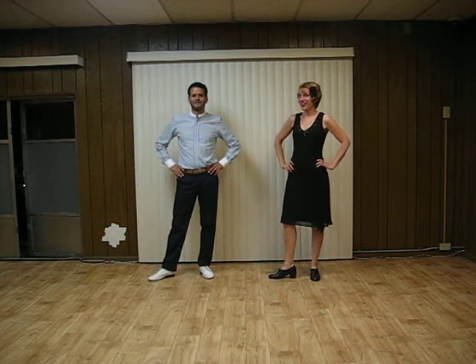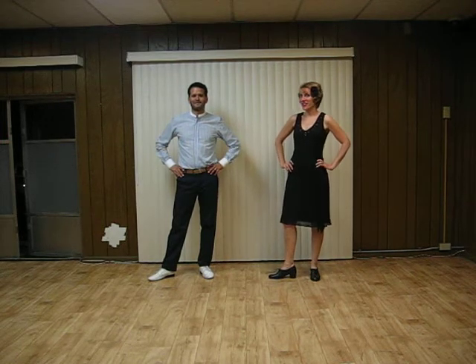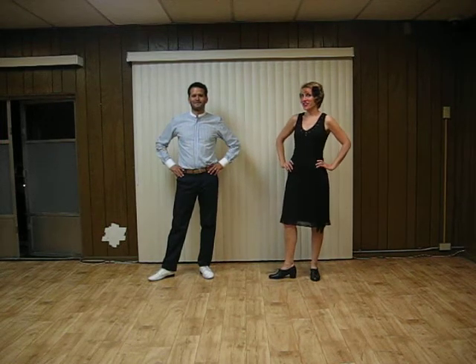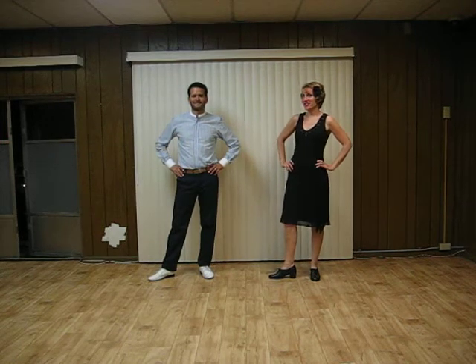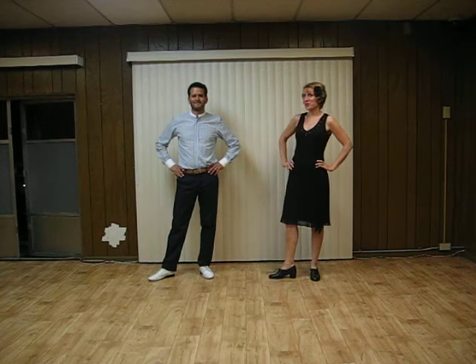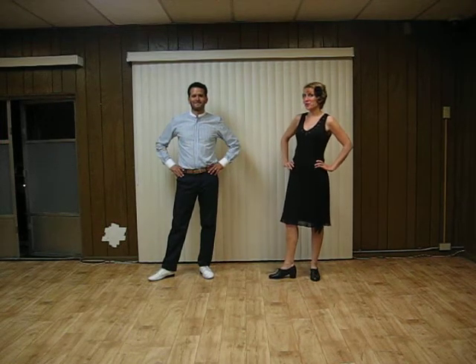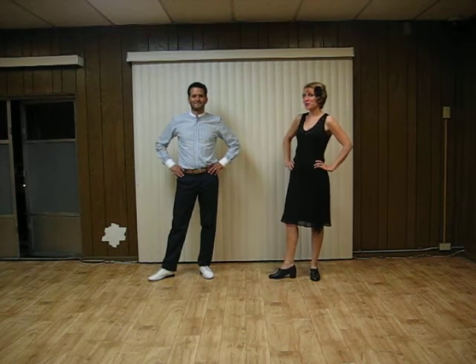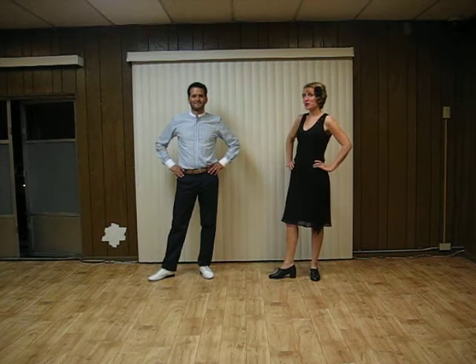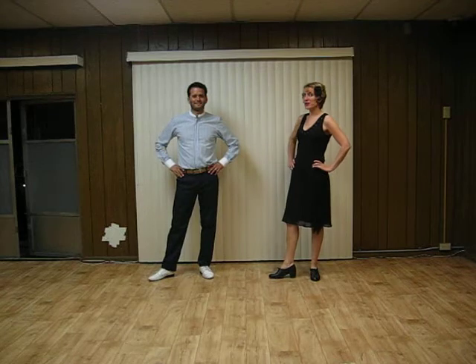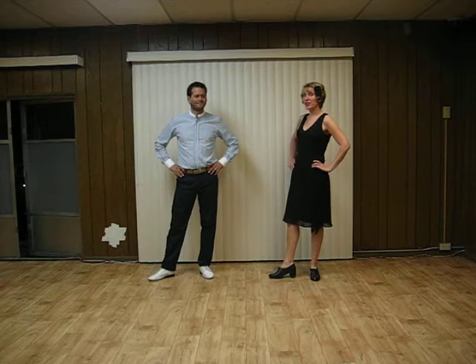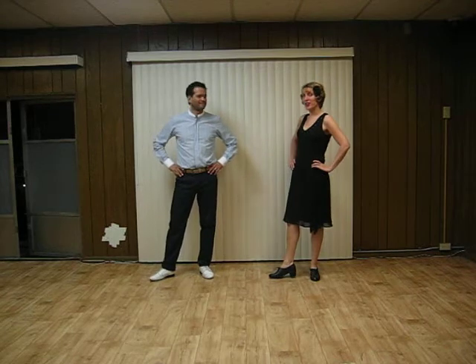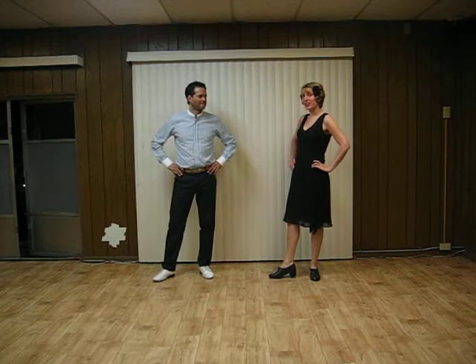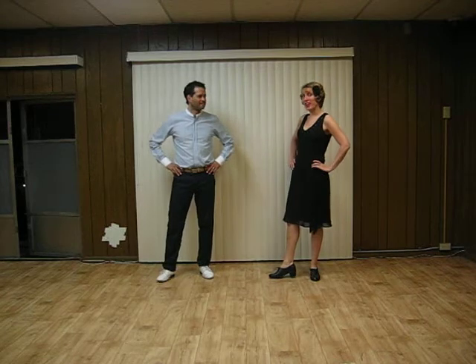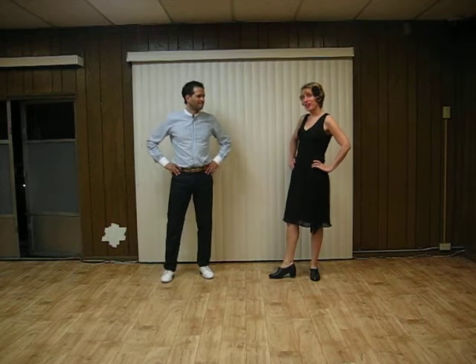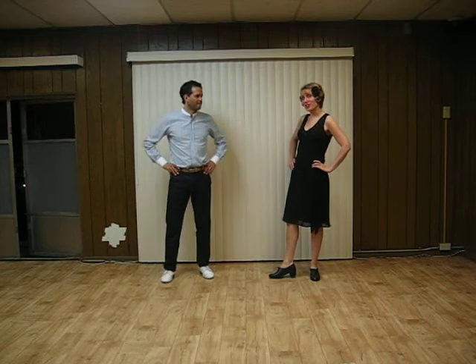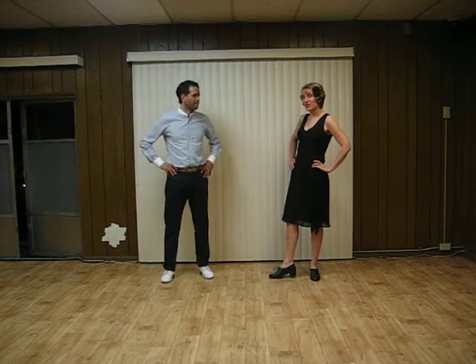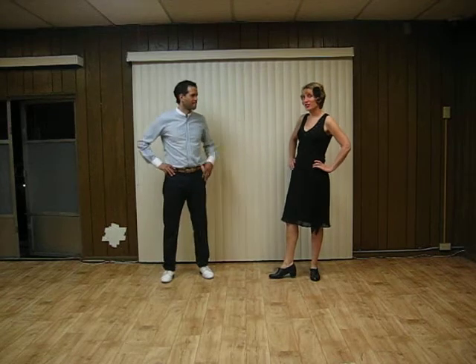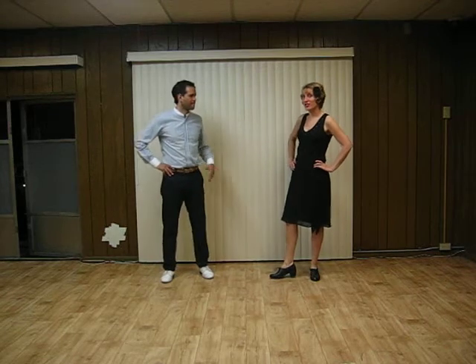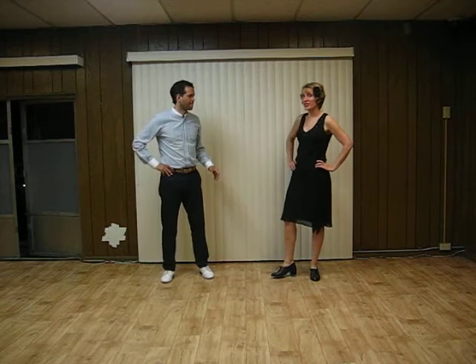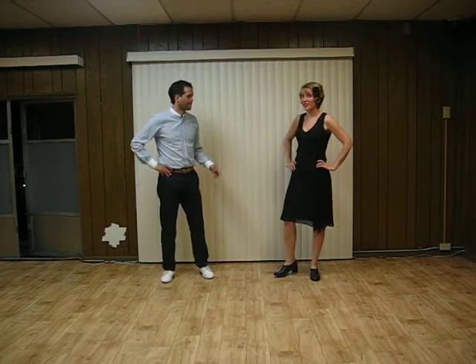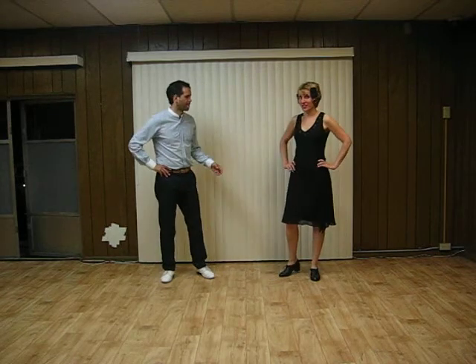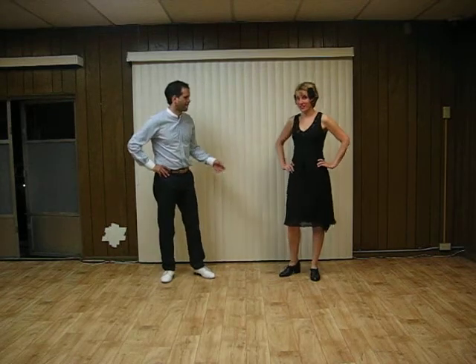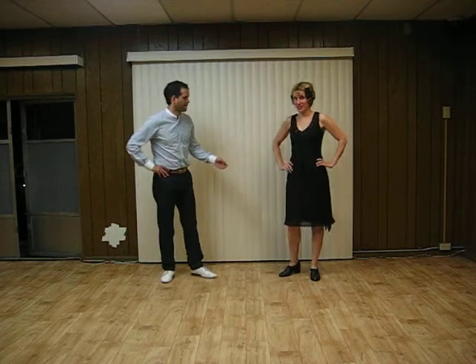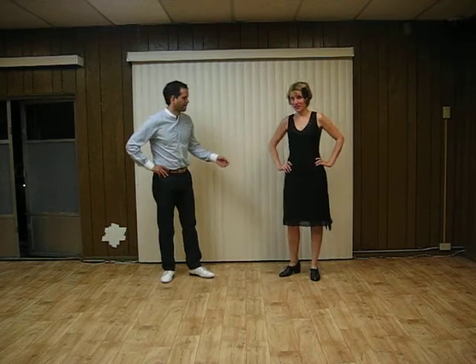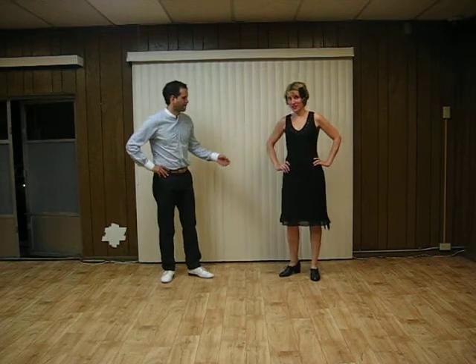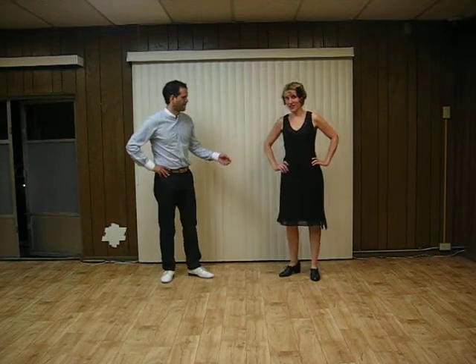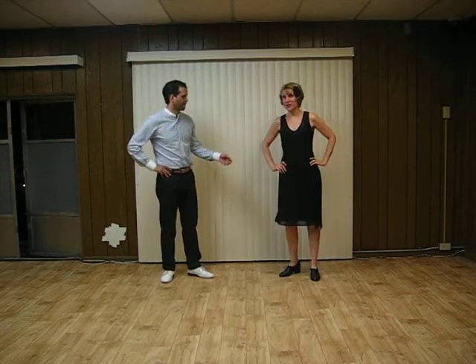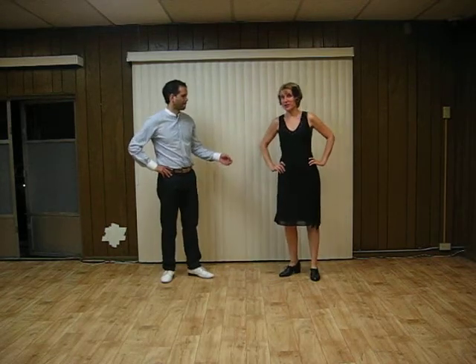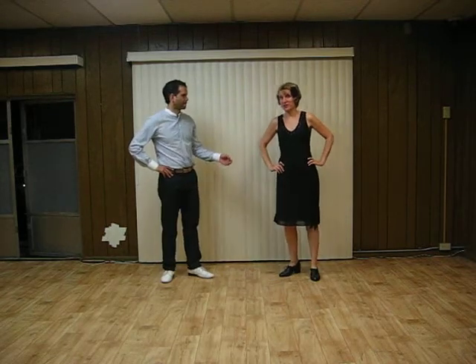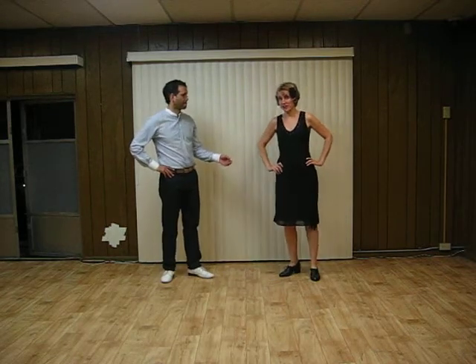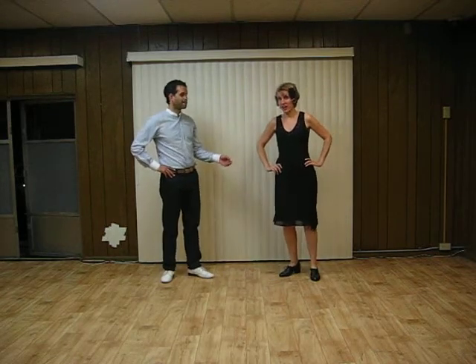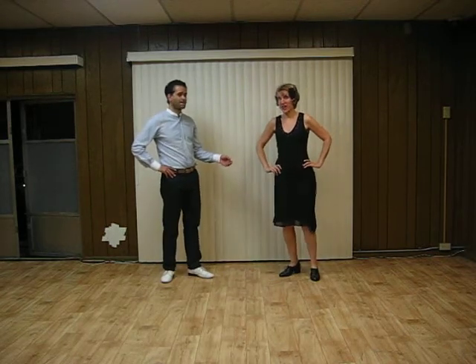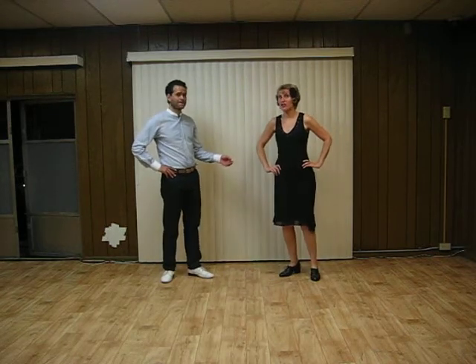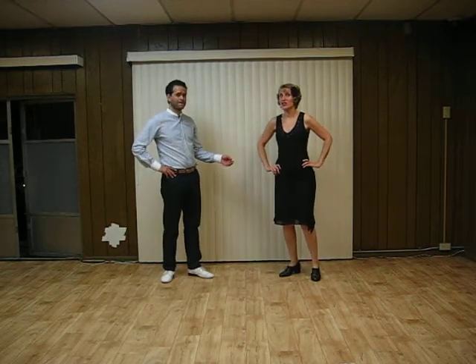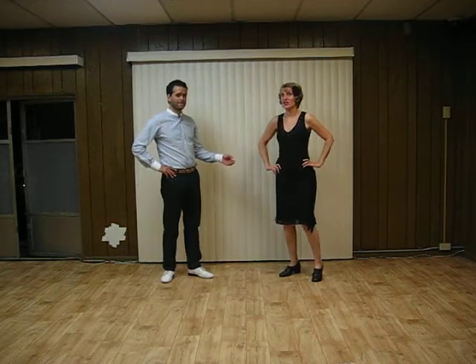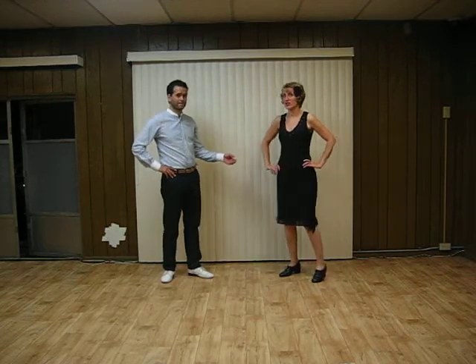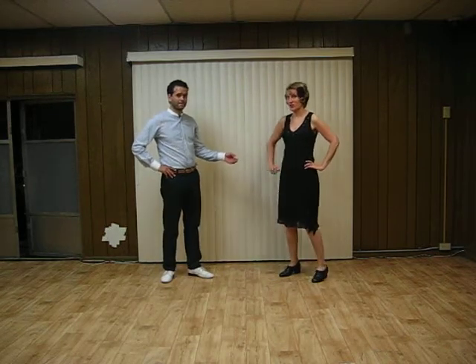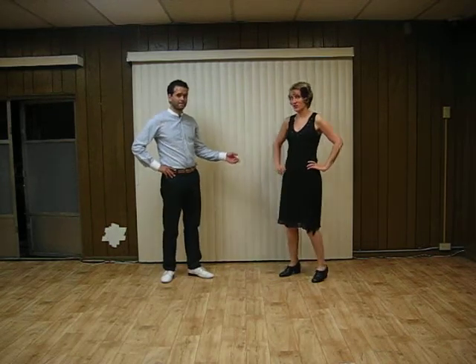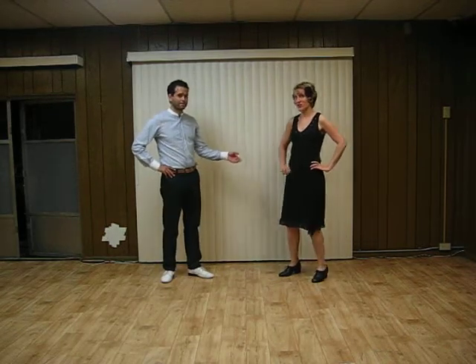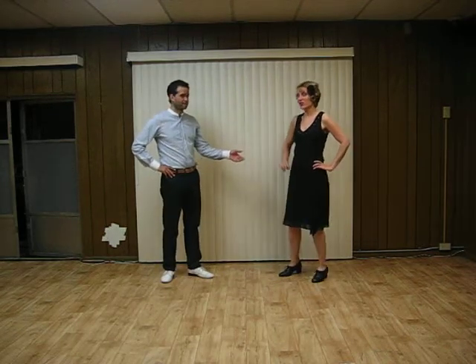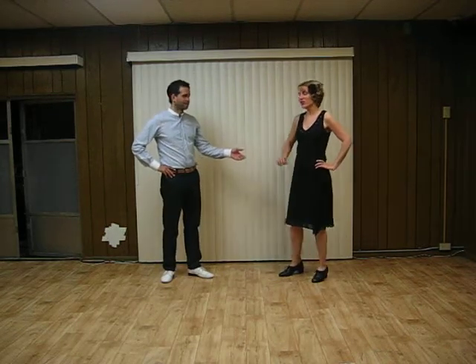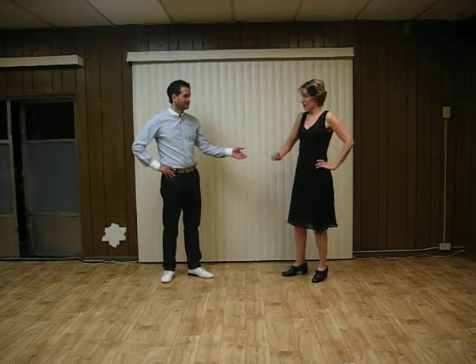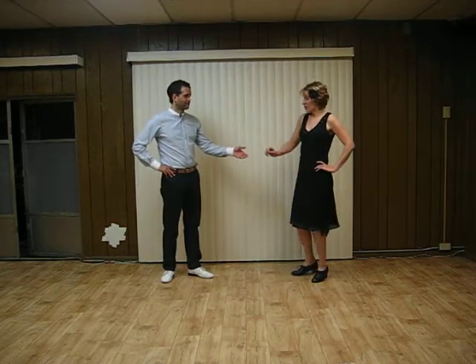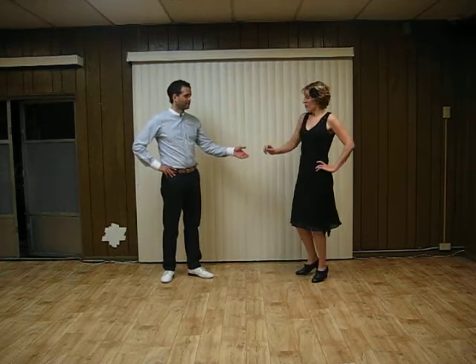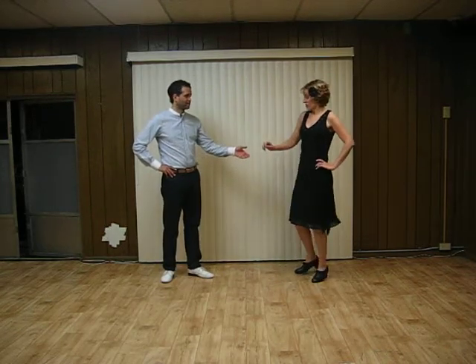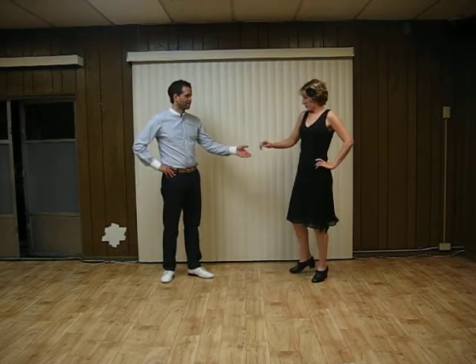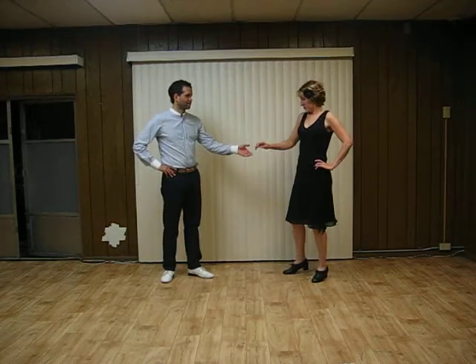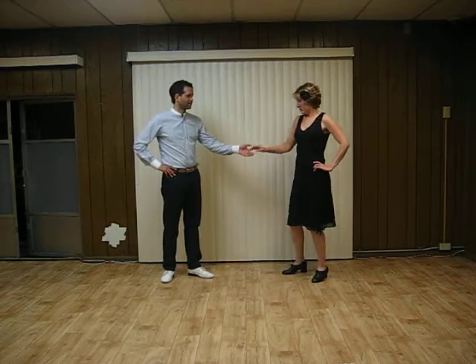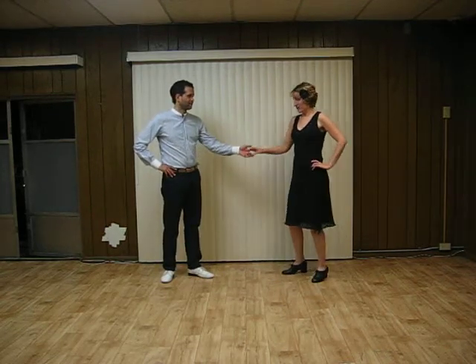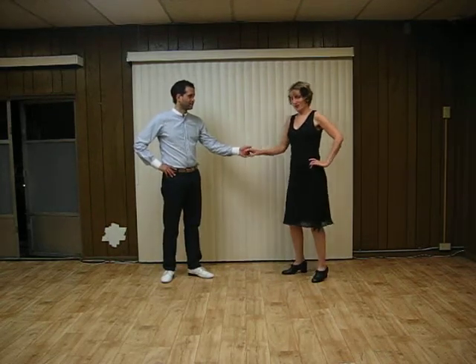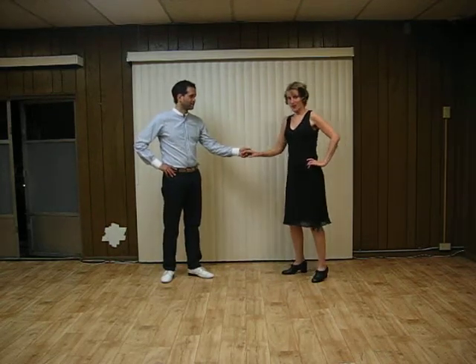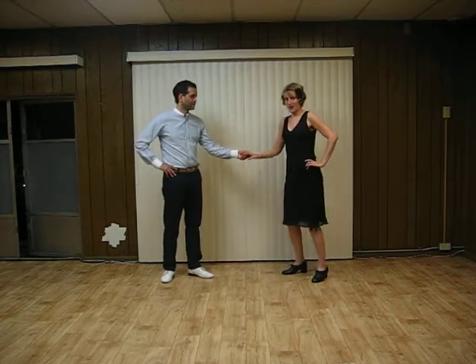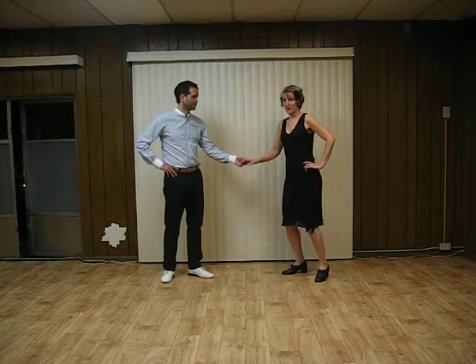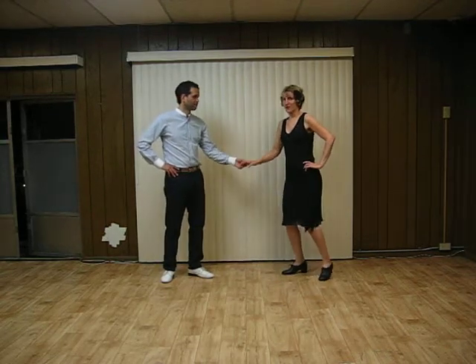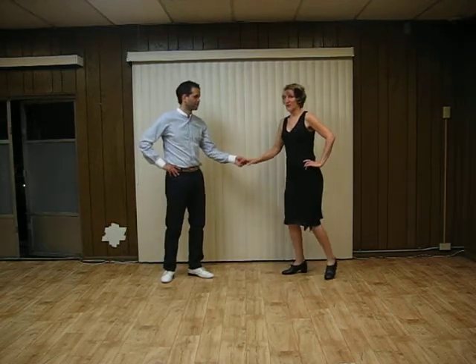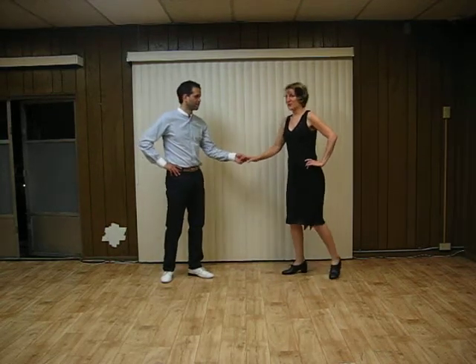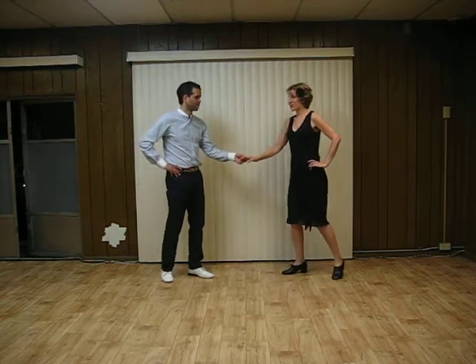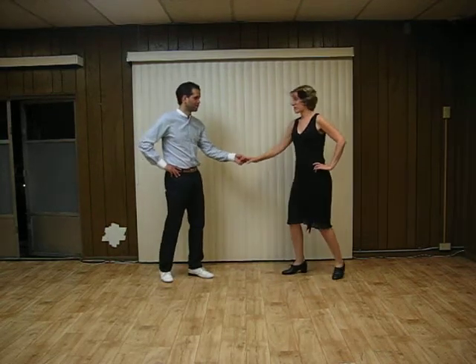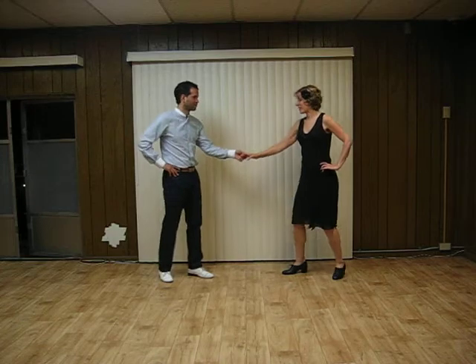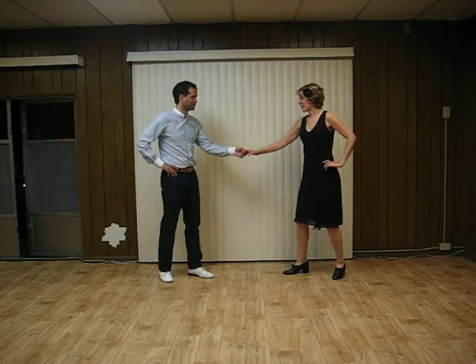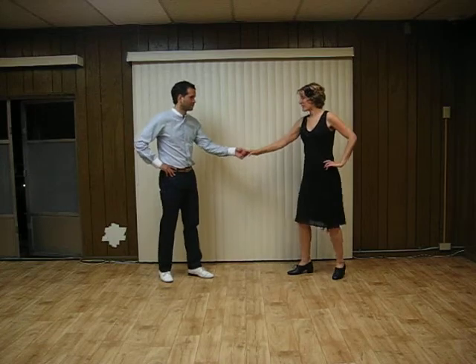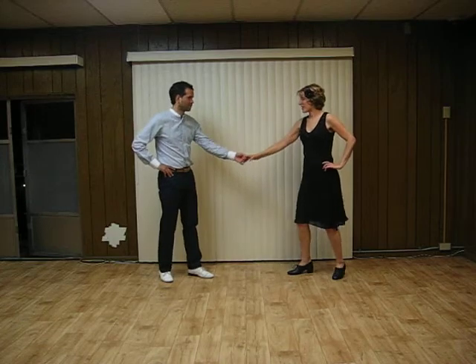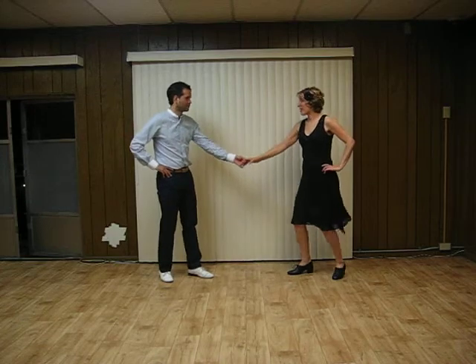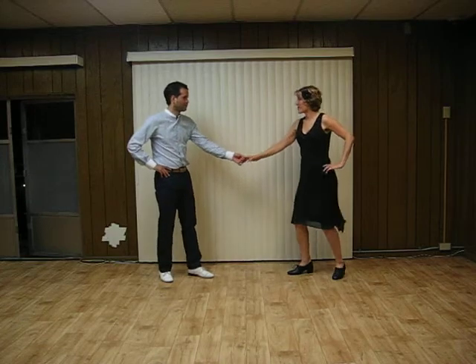Alright, so we built on our catch turn and did a continuous catch turn. We'll show that from the top. Swing out from the top.